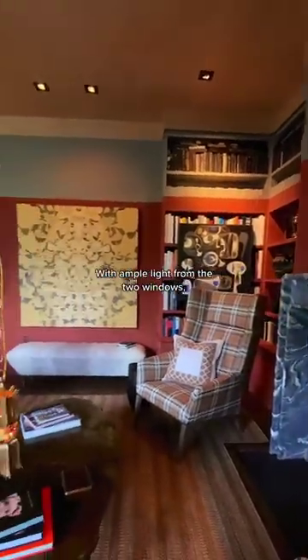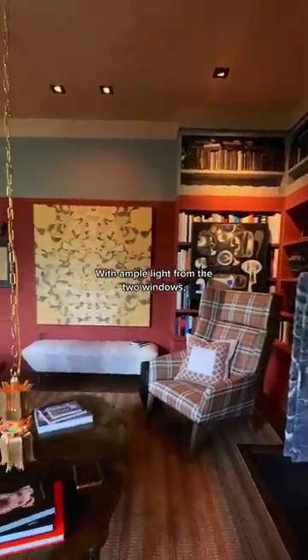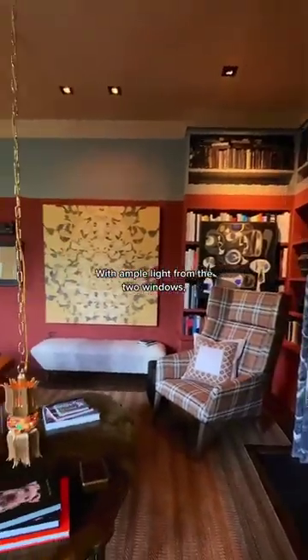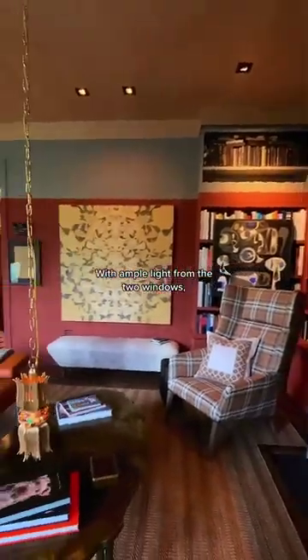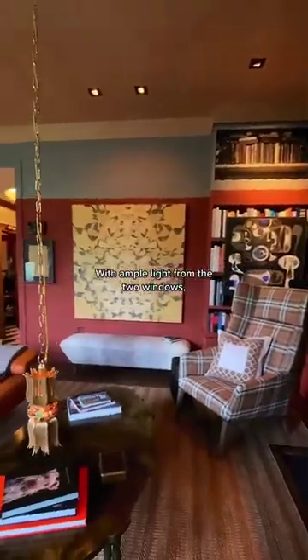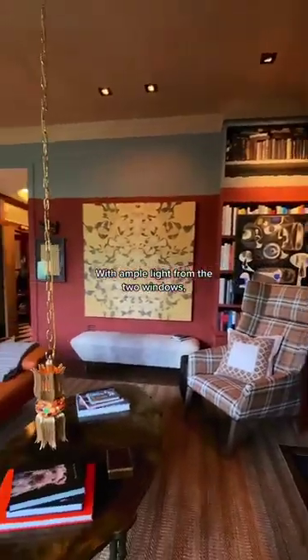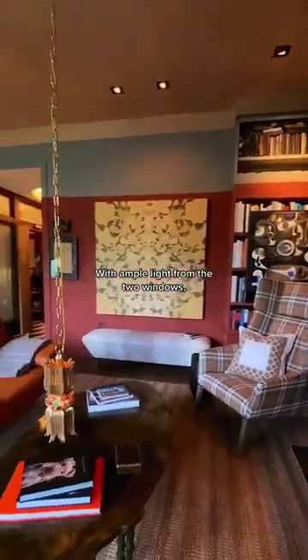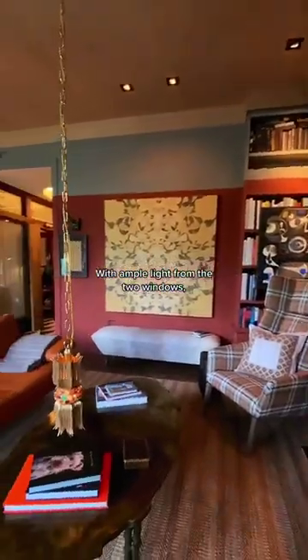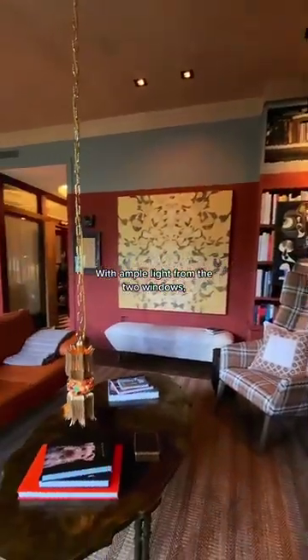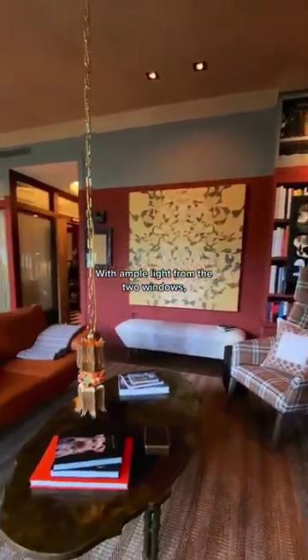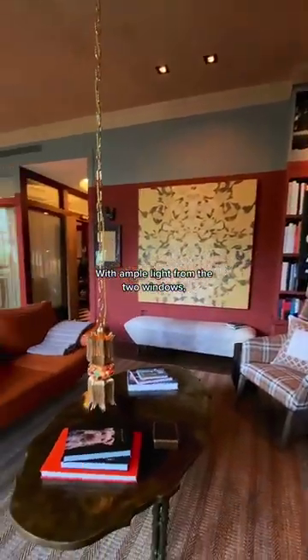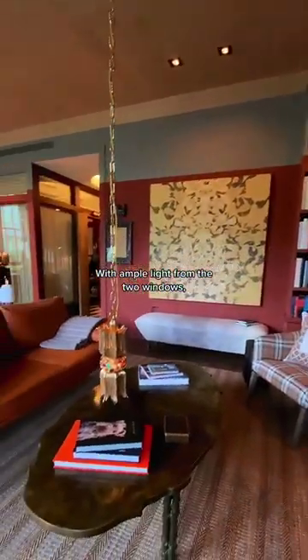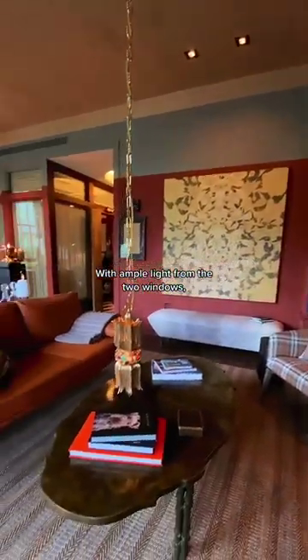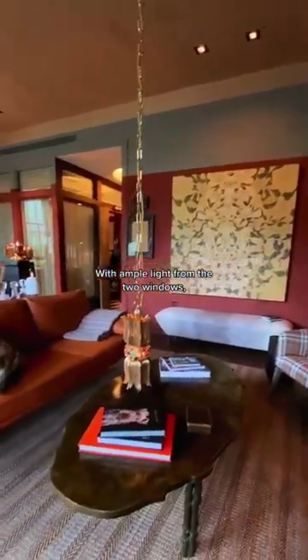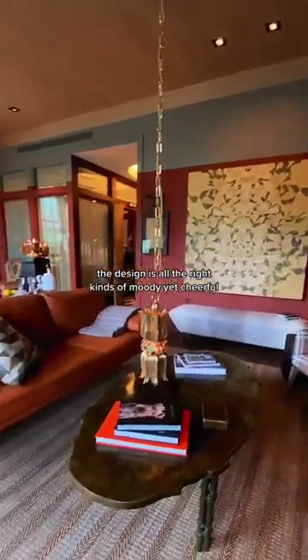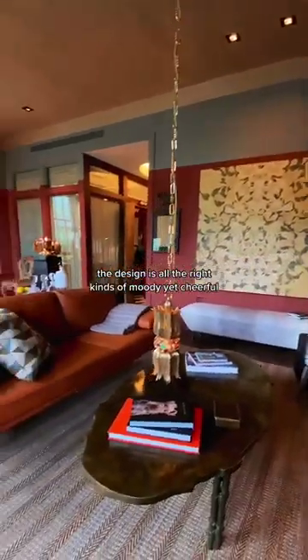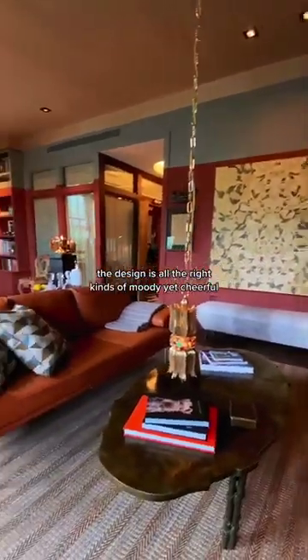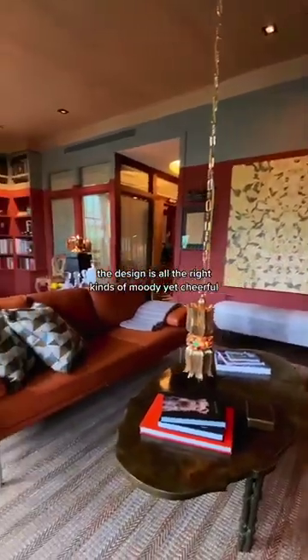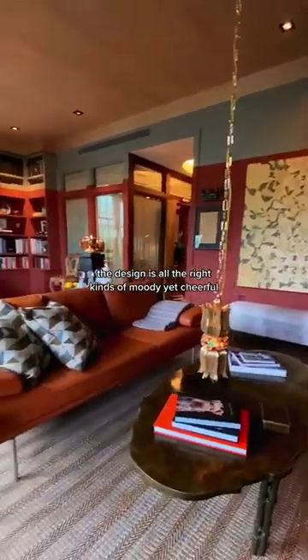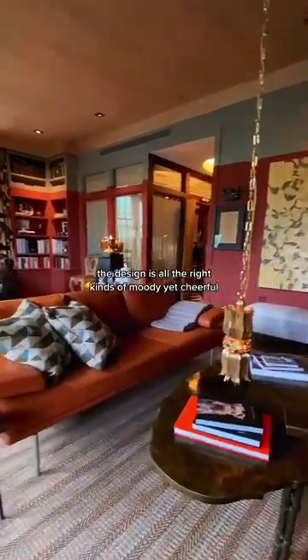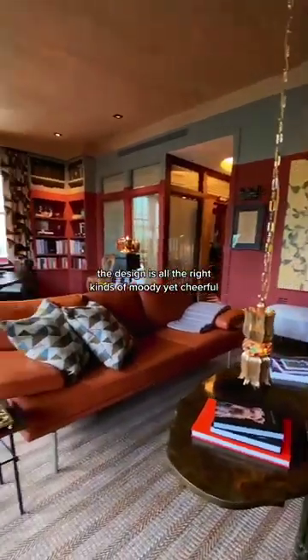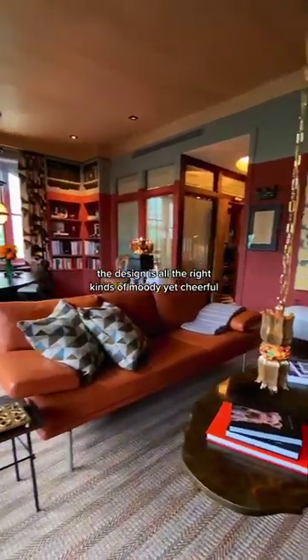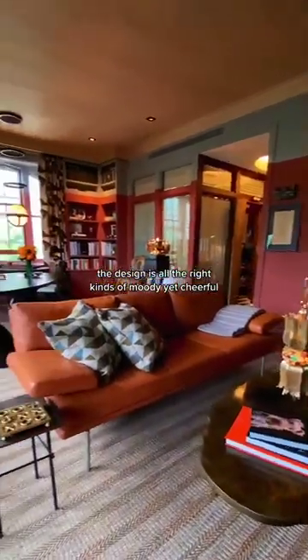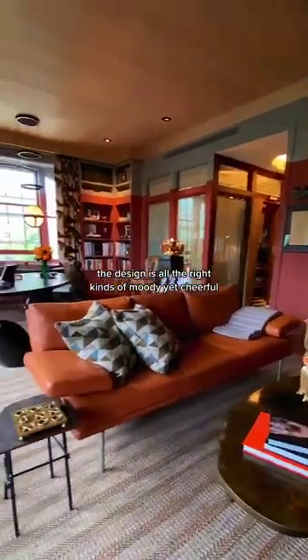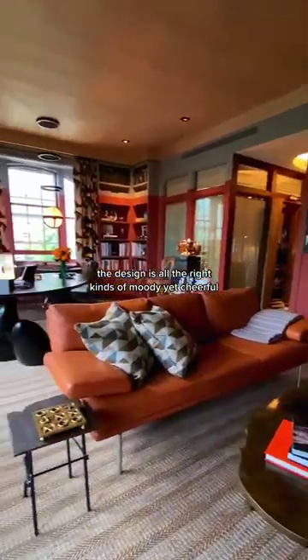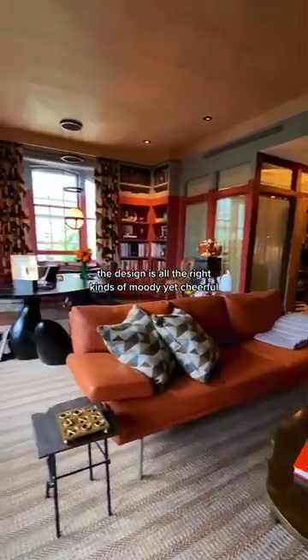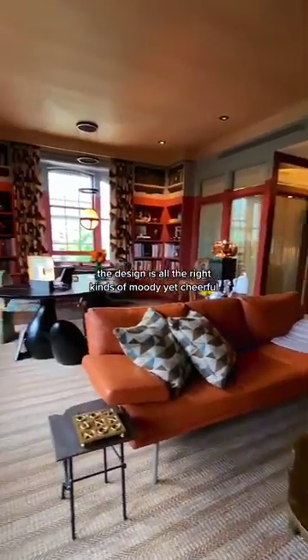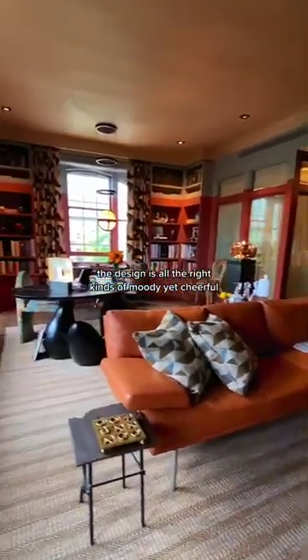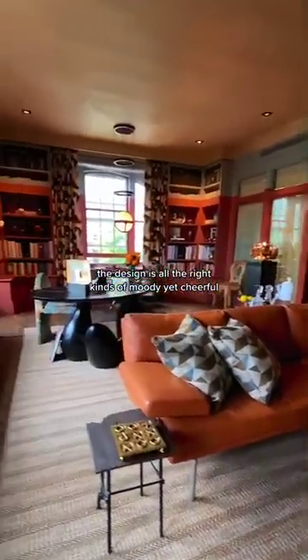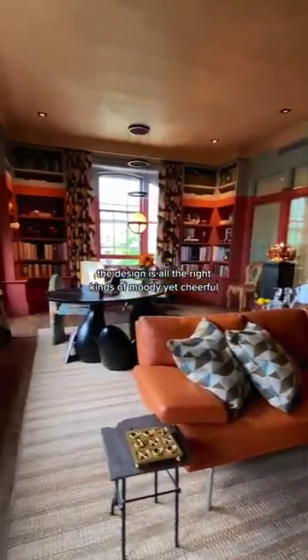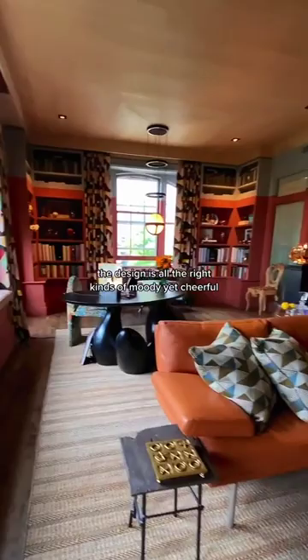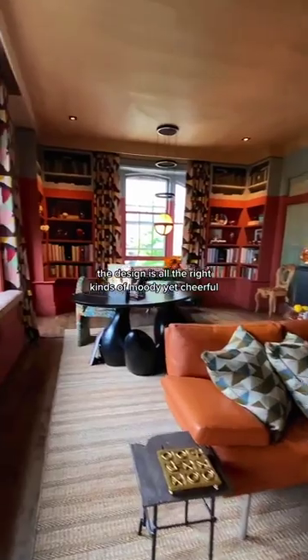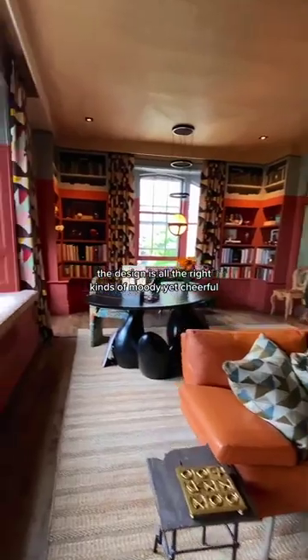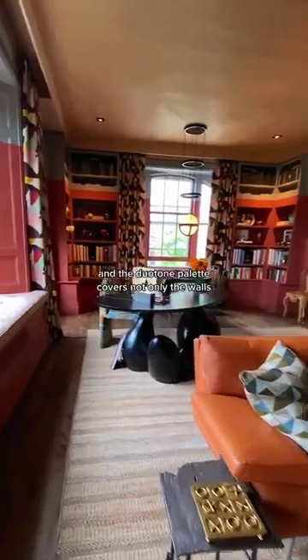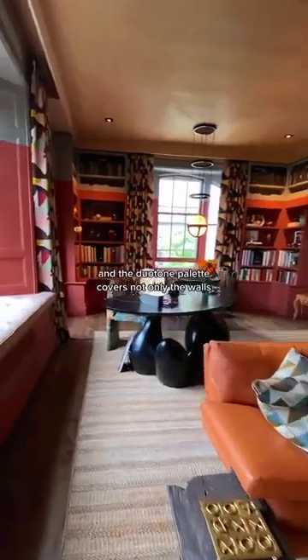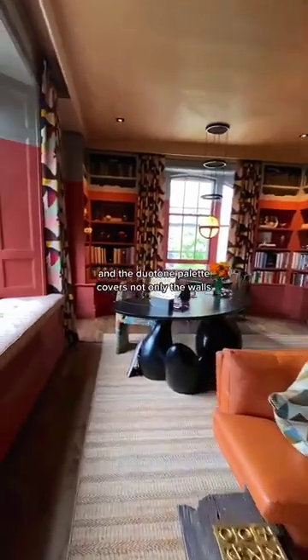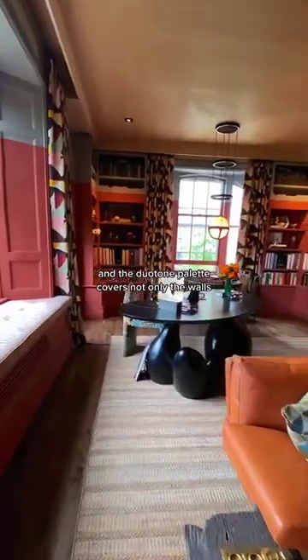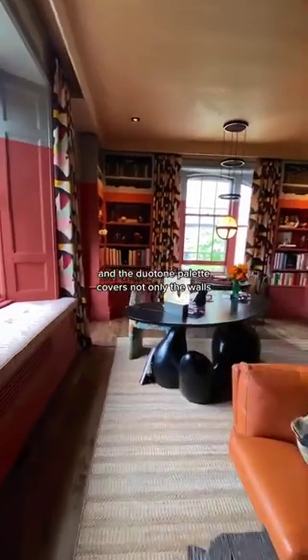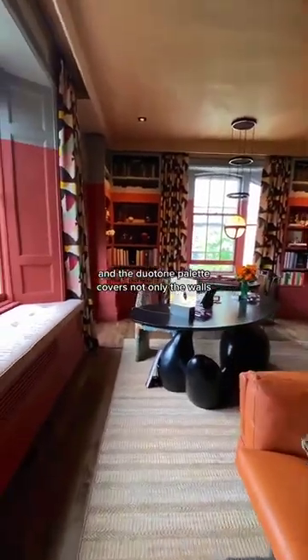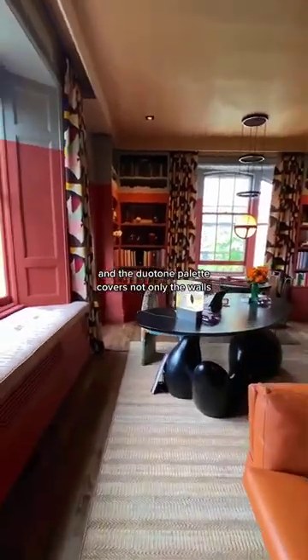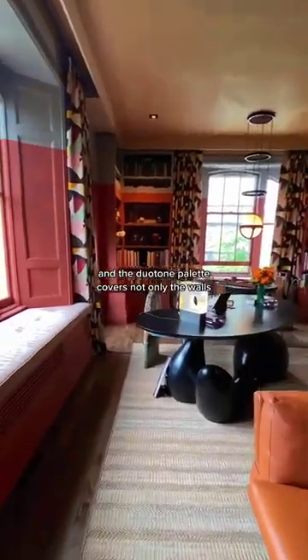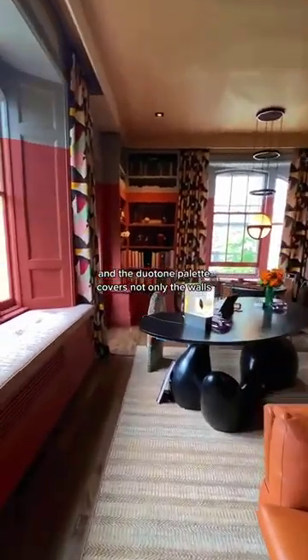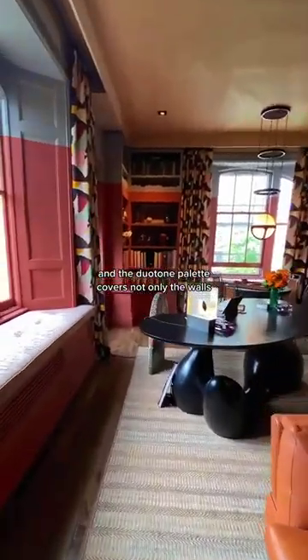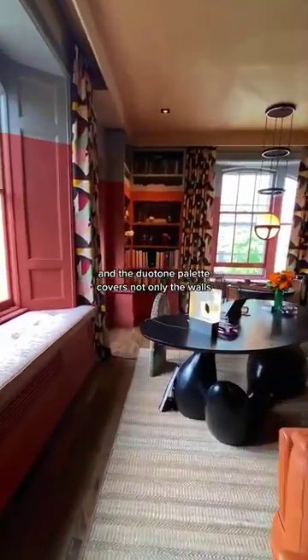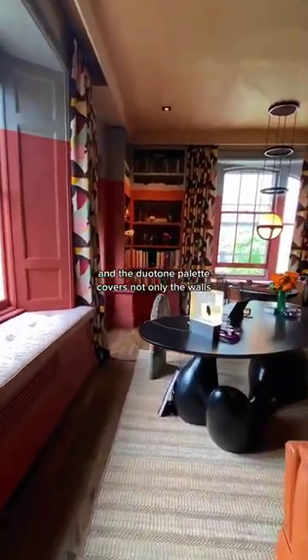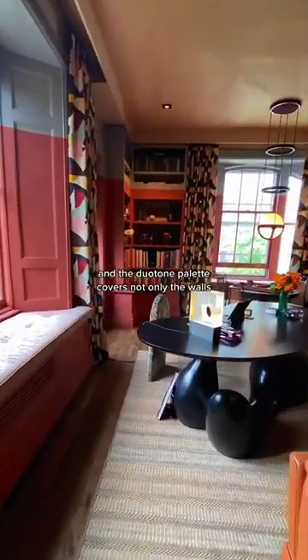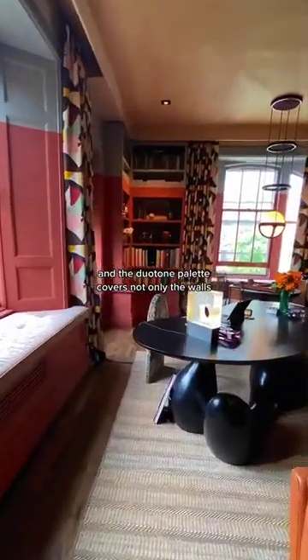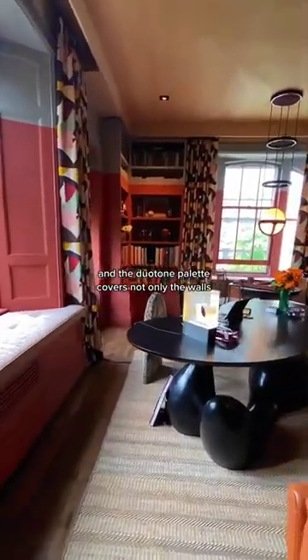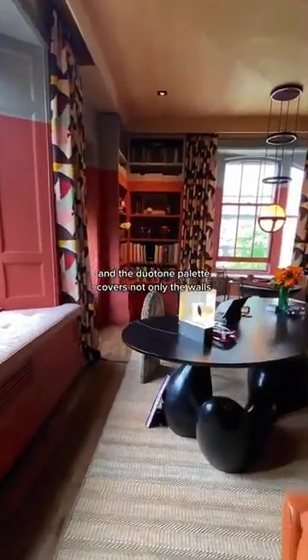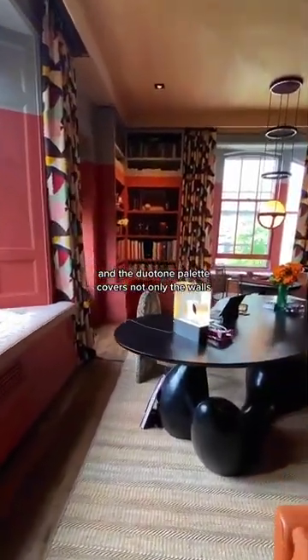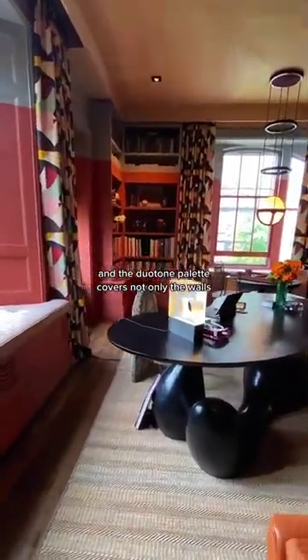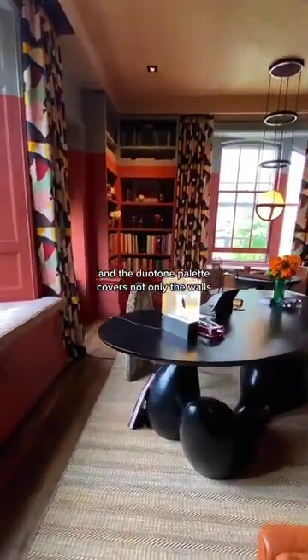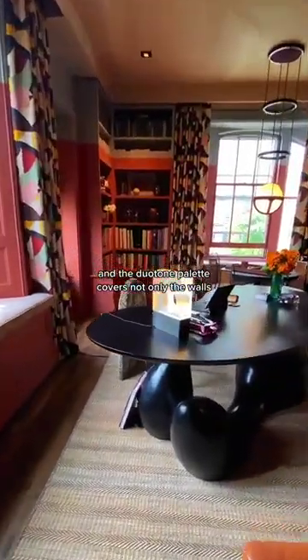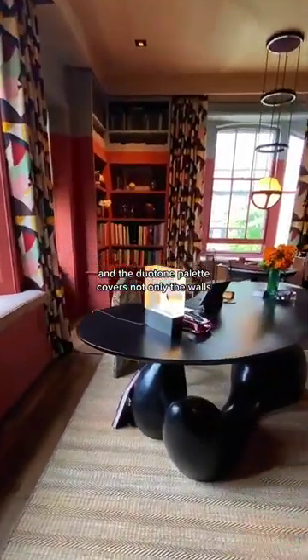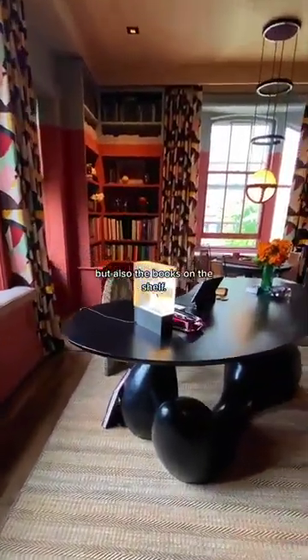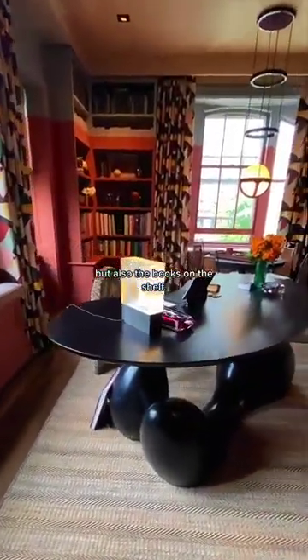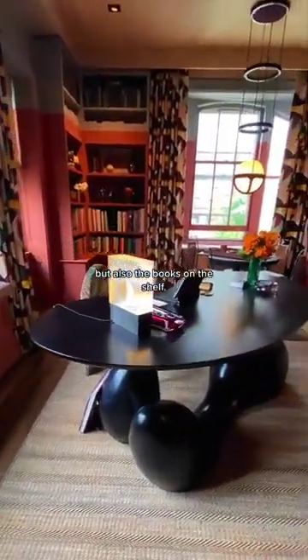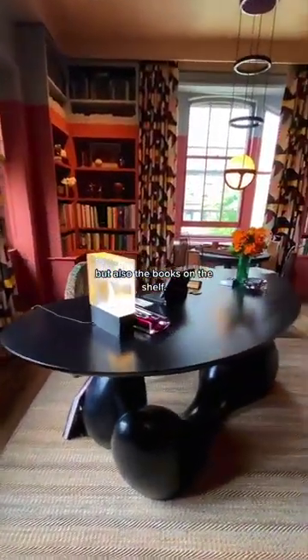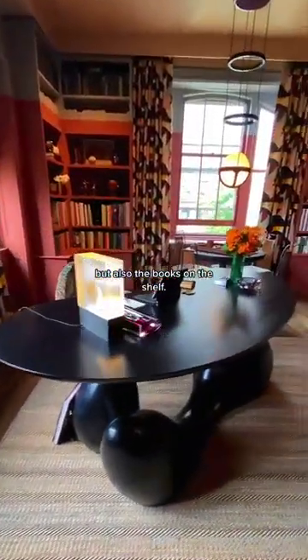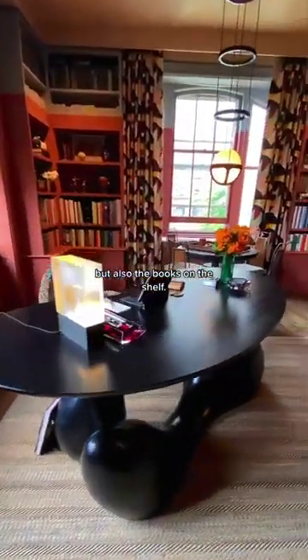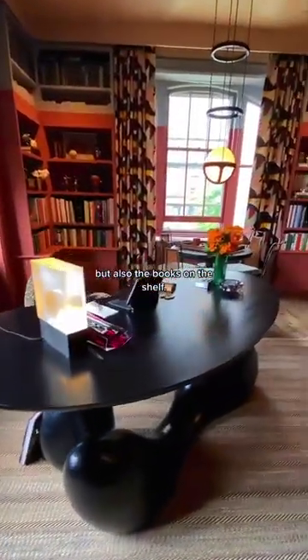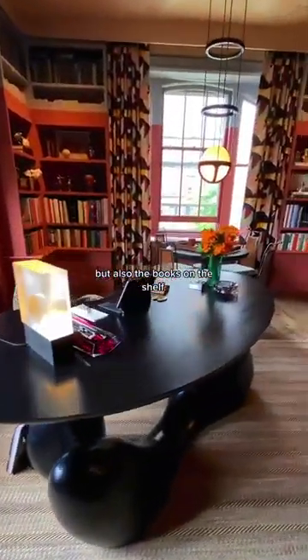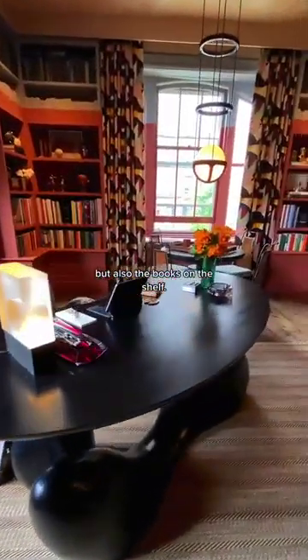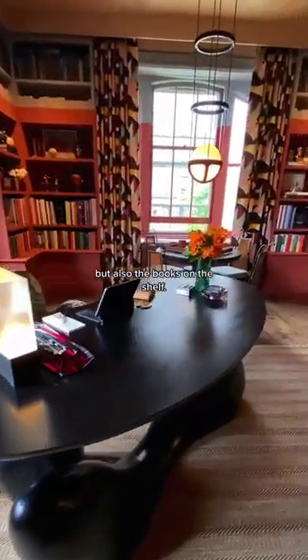With ample light from the two windows, the design is all the right kinds of moody yet cheerful, and the duotone palette covers not only the walls, but also the books on the shelves.